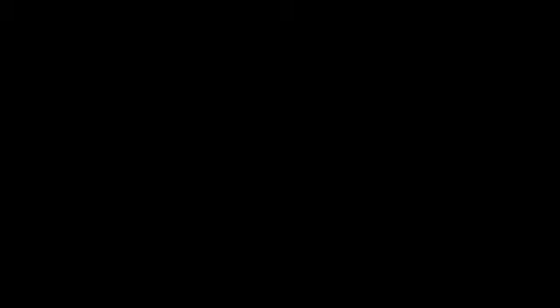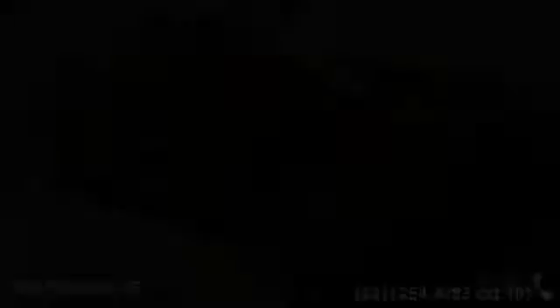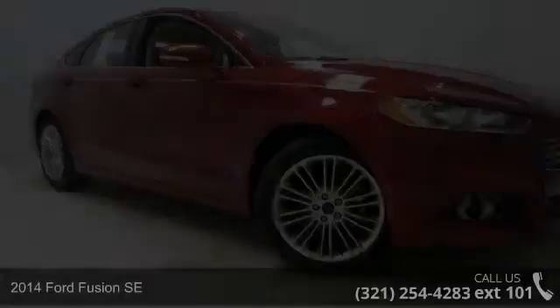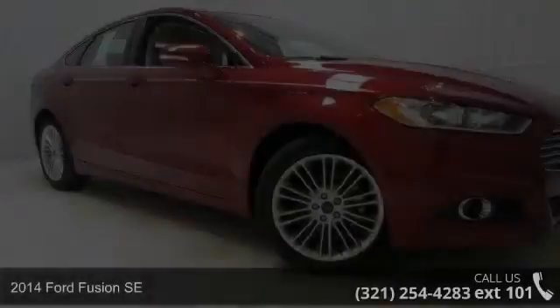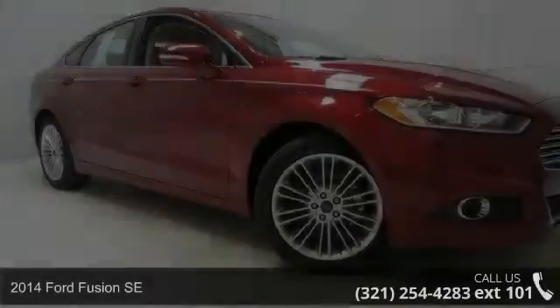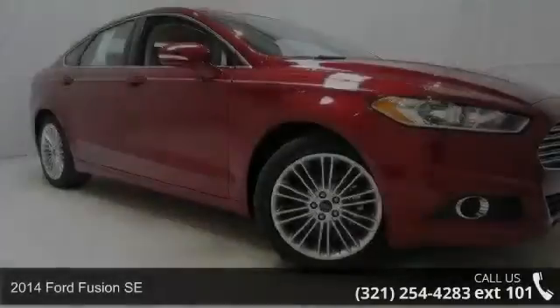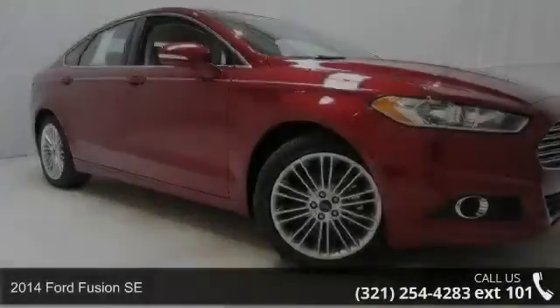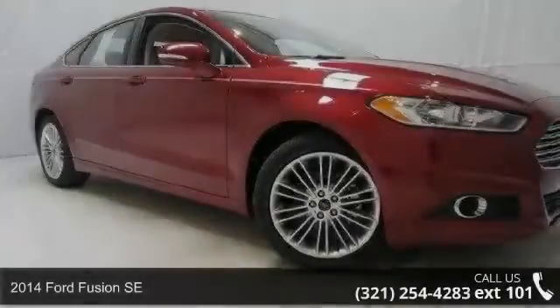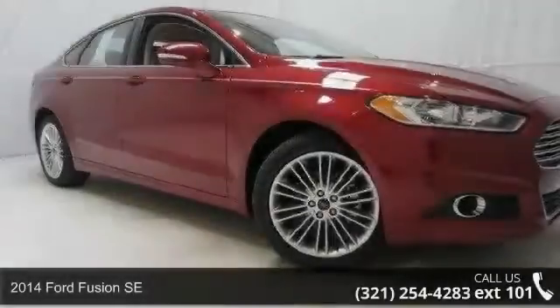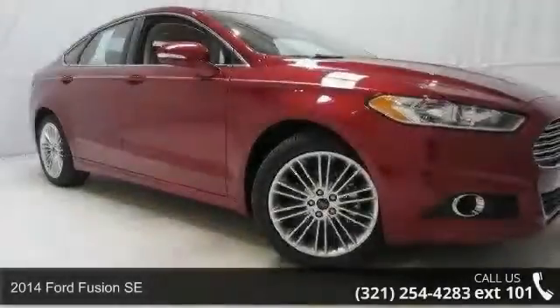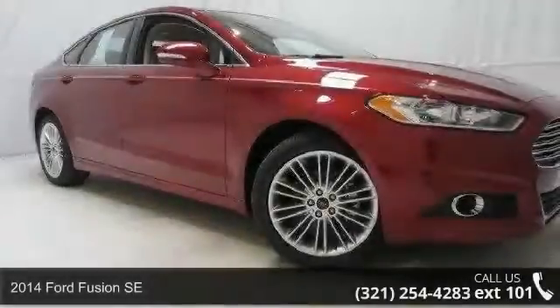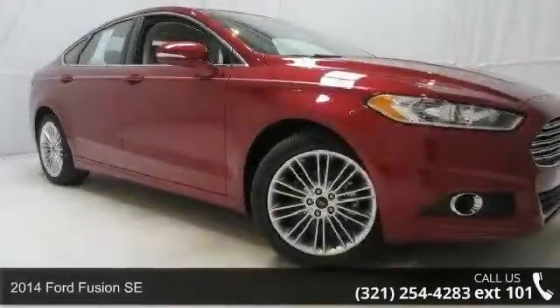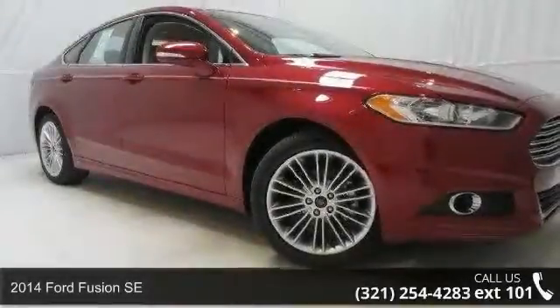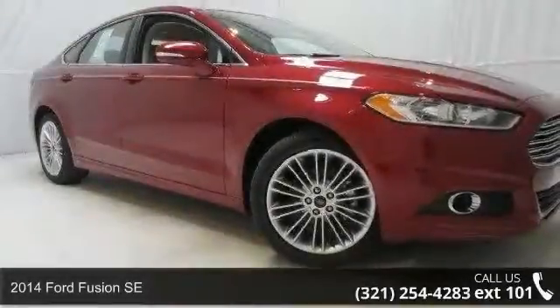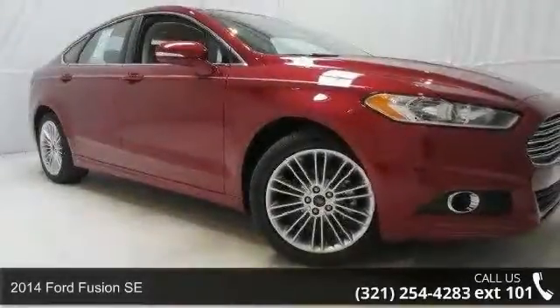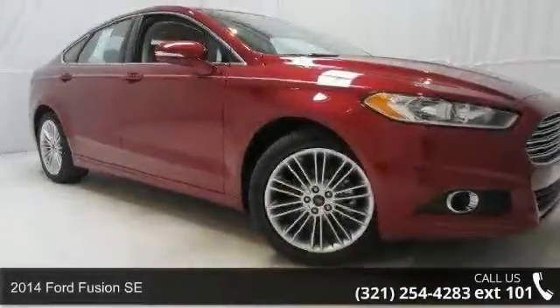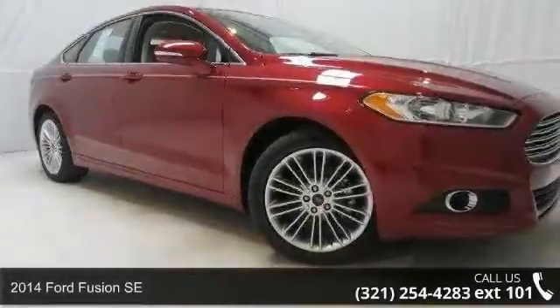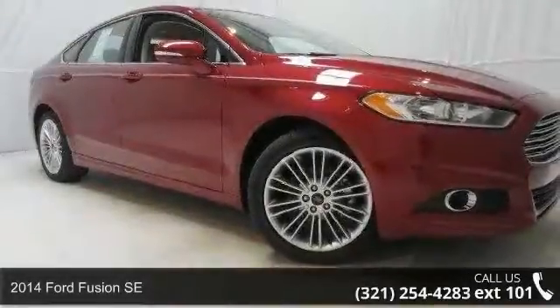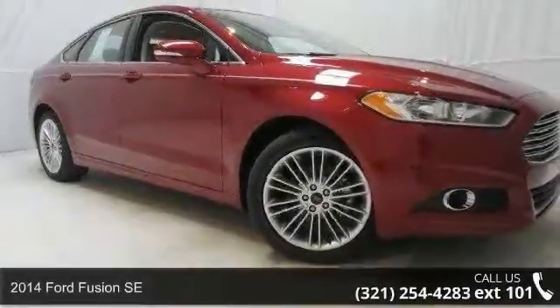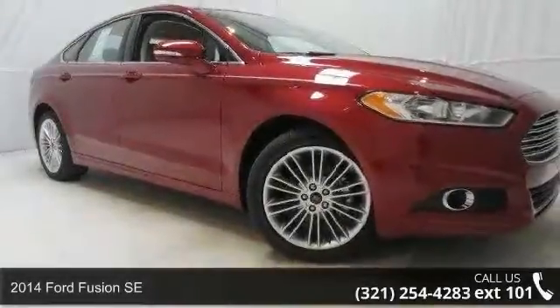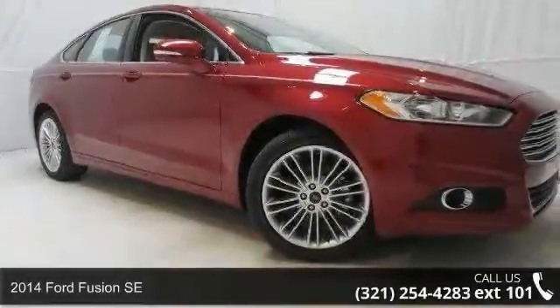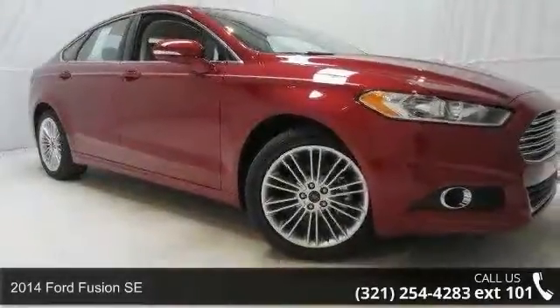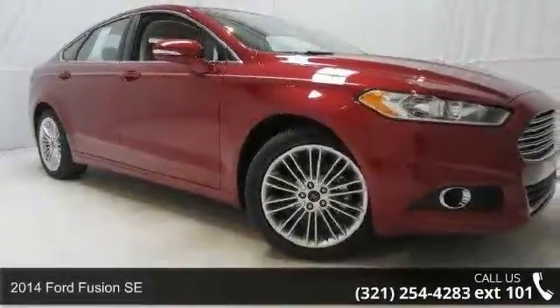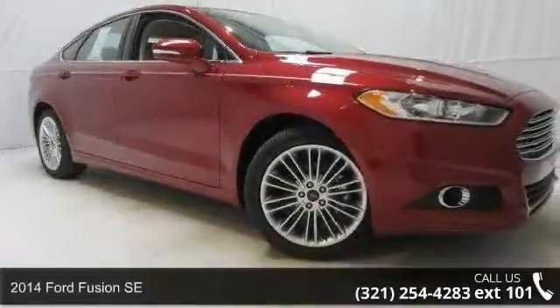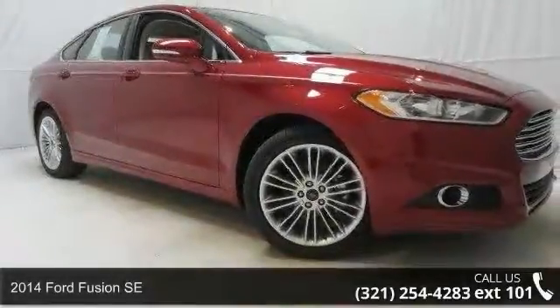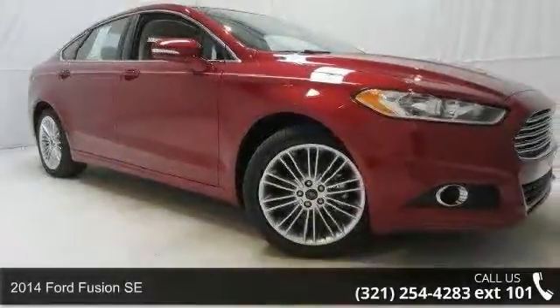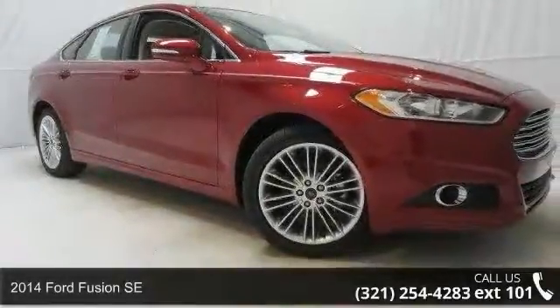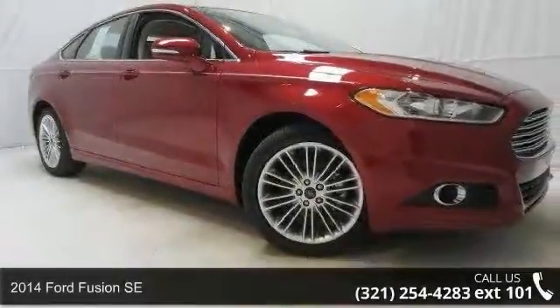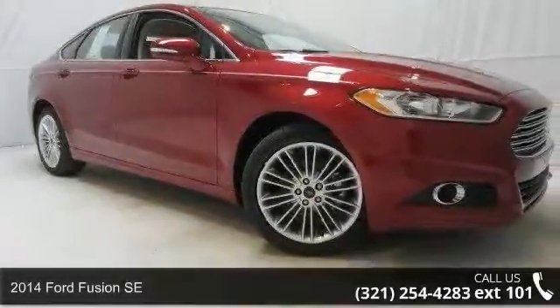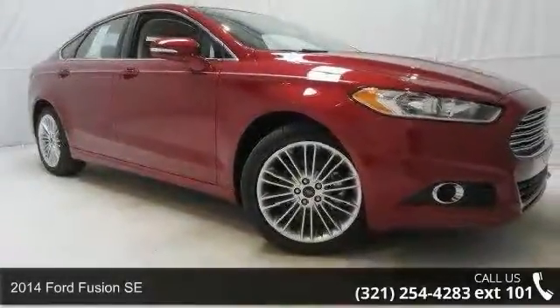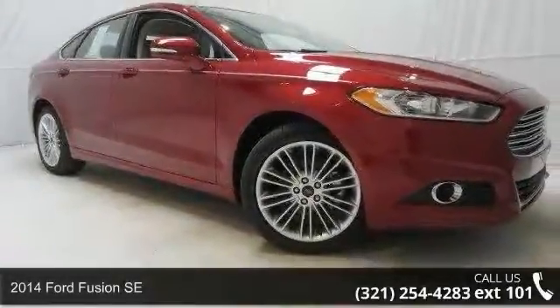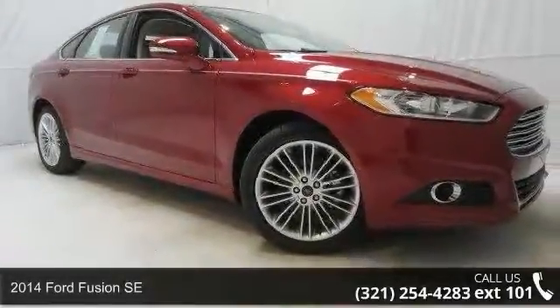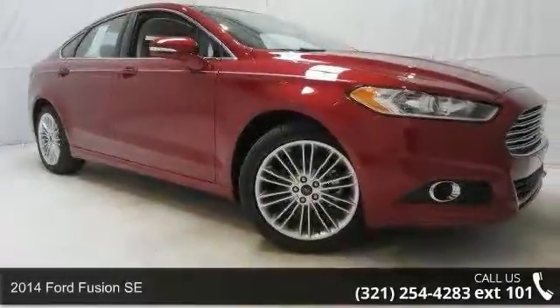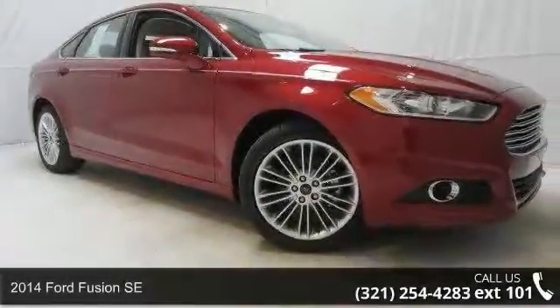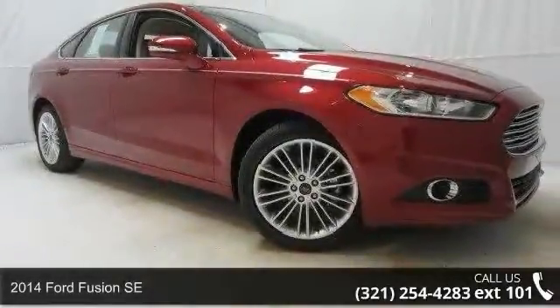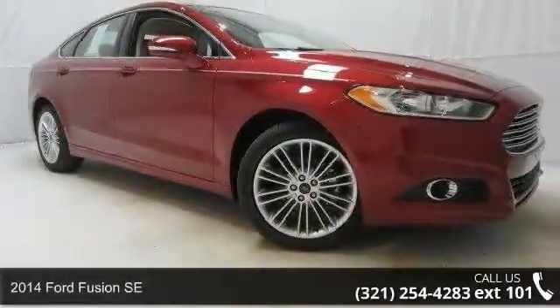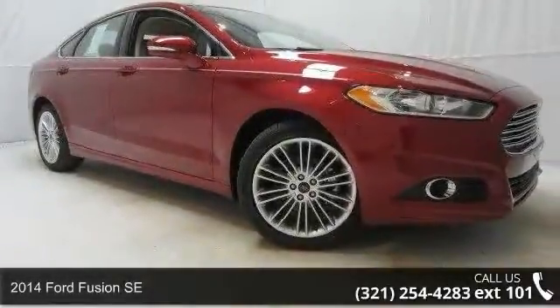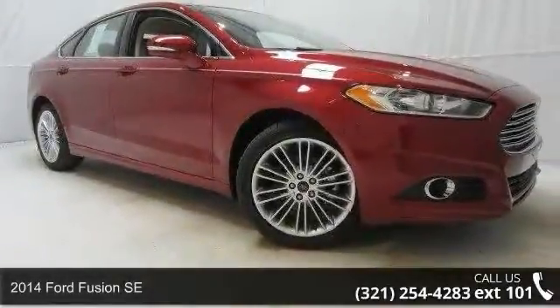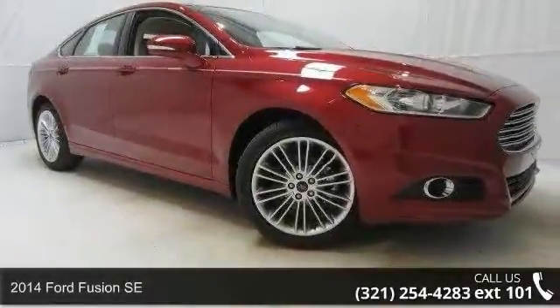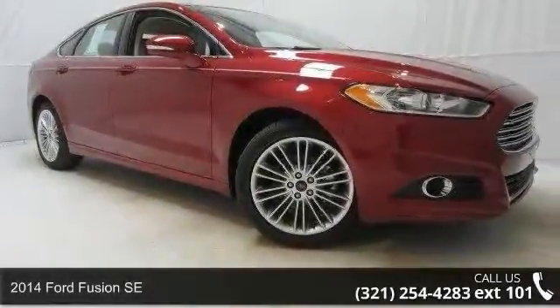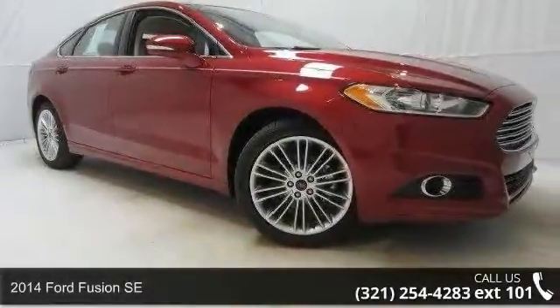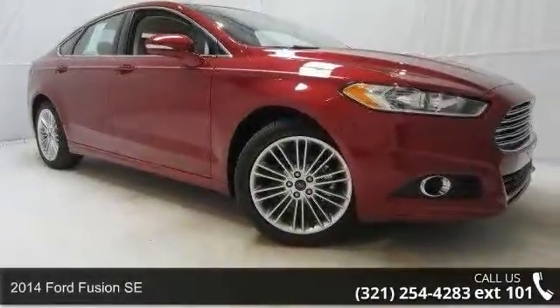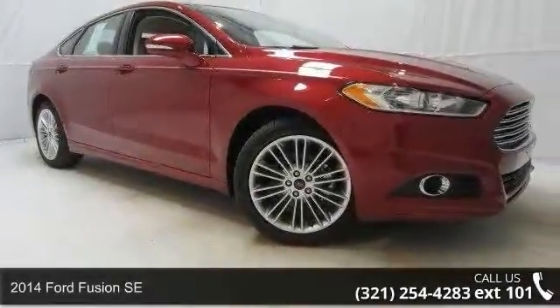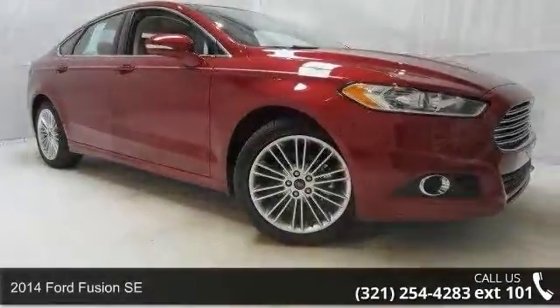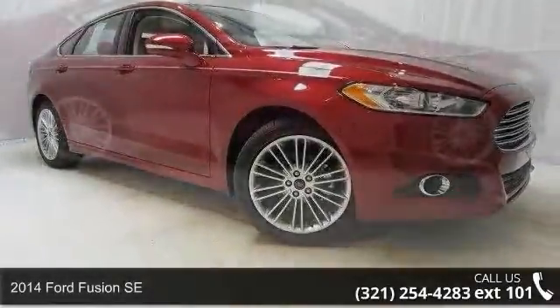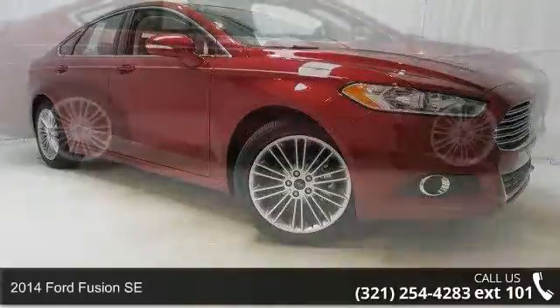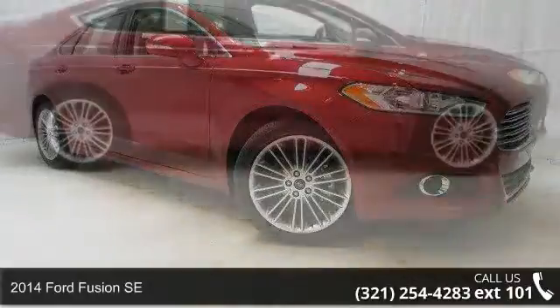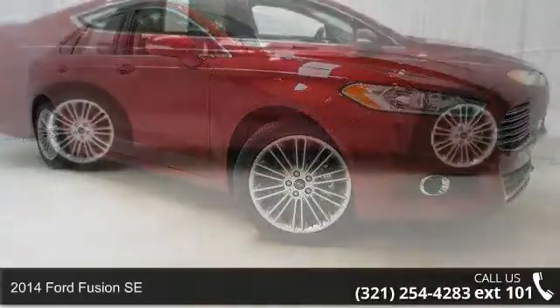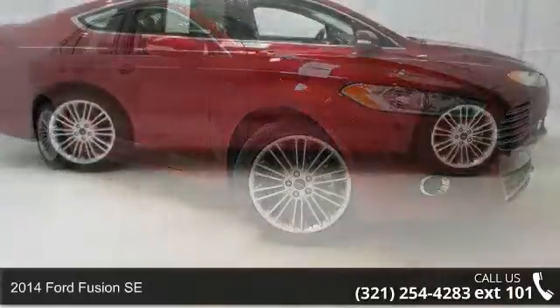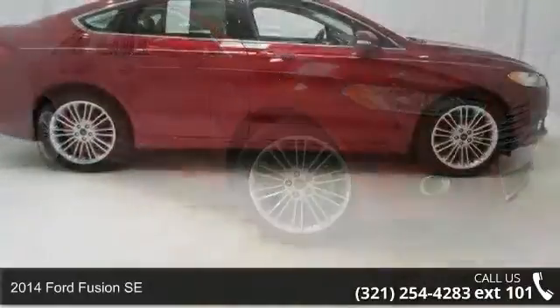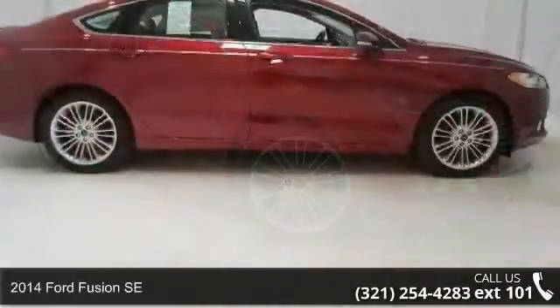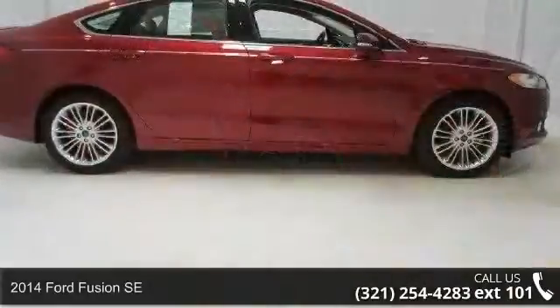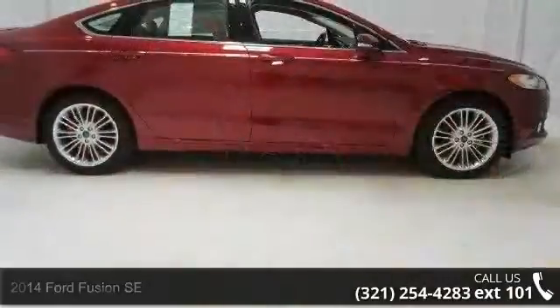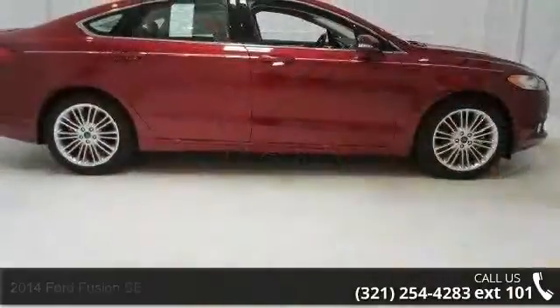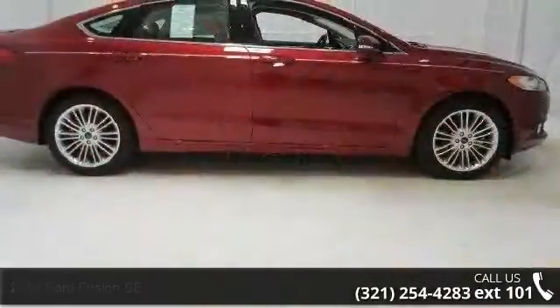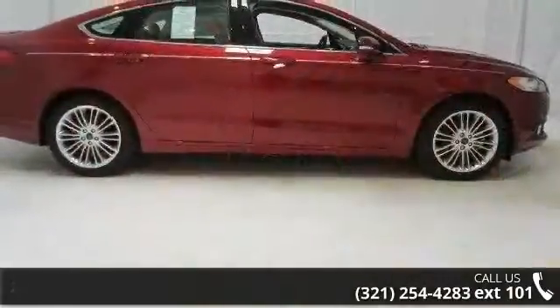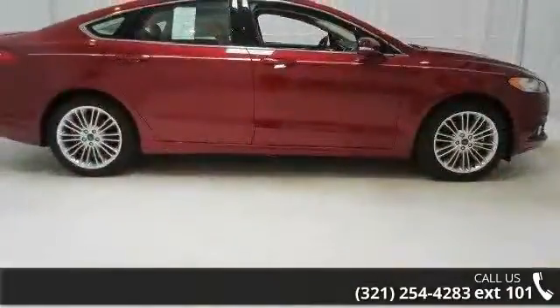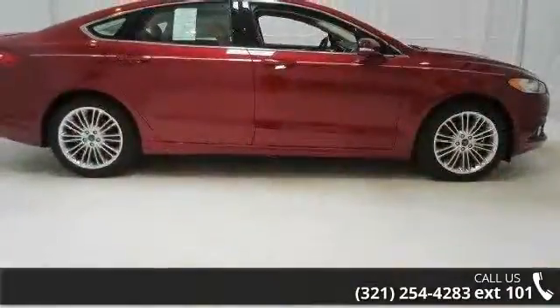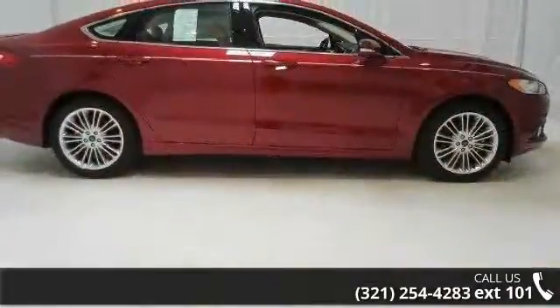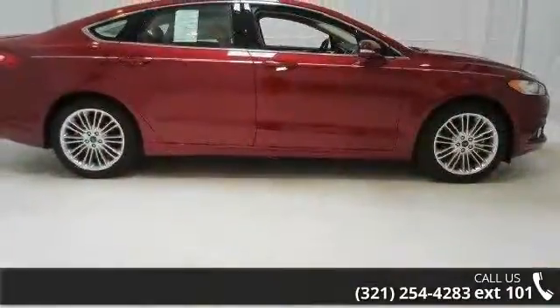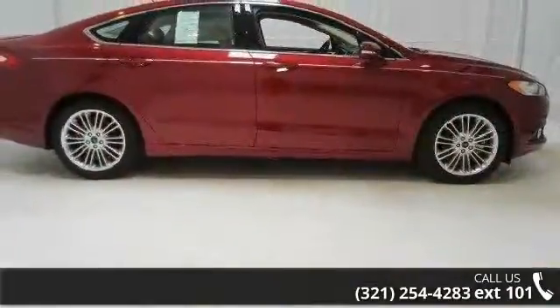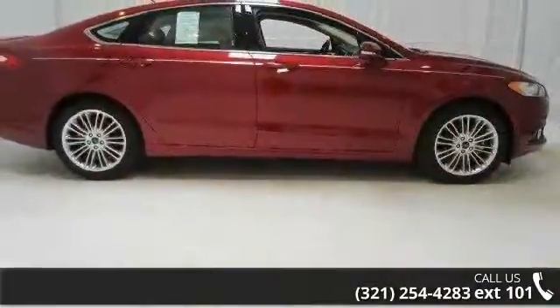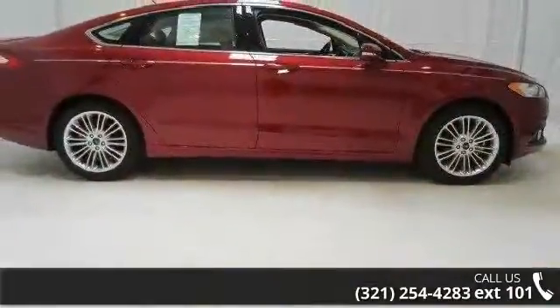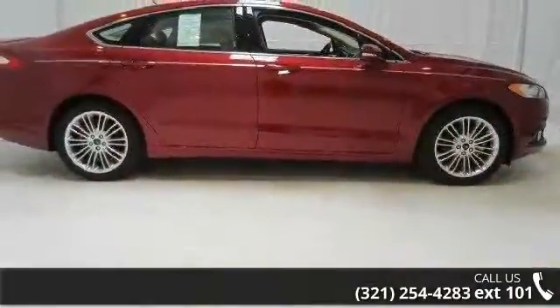Check out this 2014 Ford Fusion SE. If you are looking for a first-rate auto, this one could be yours today.